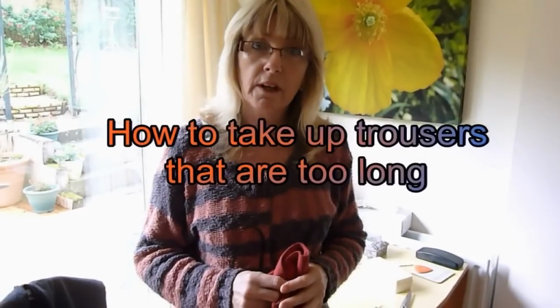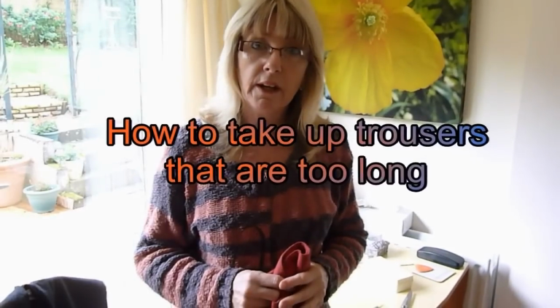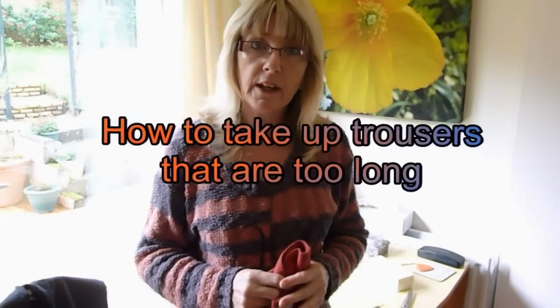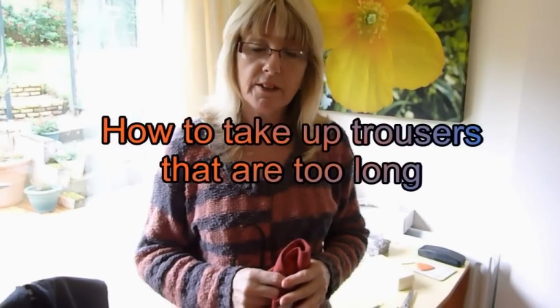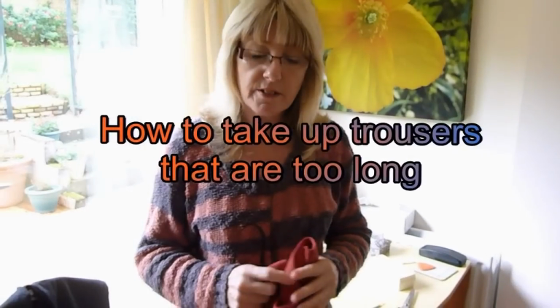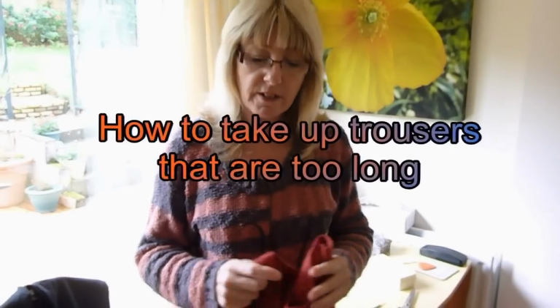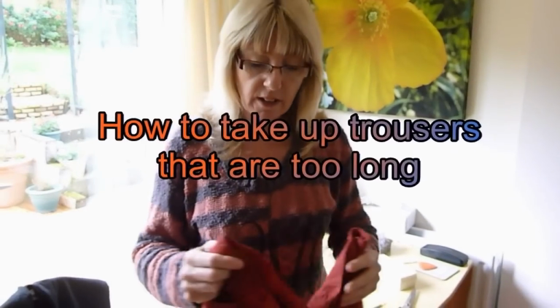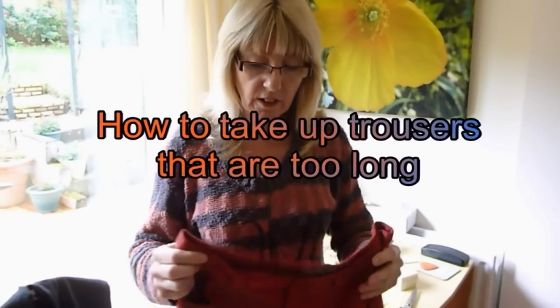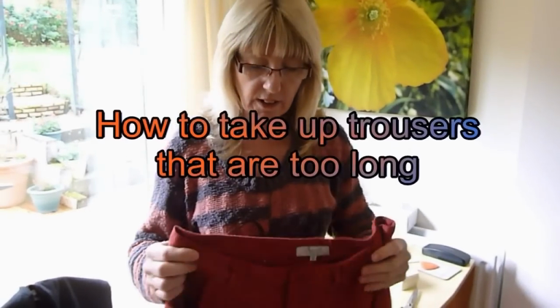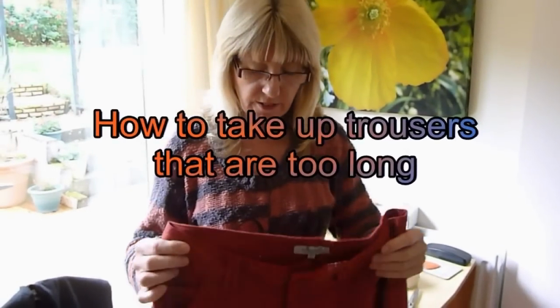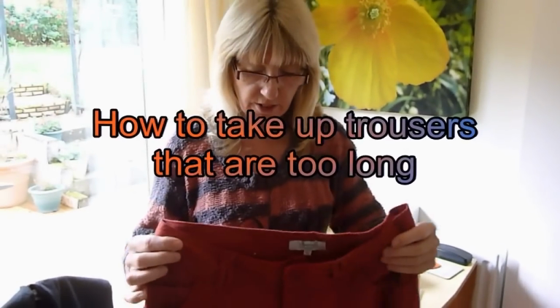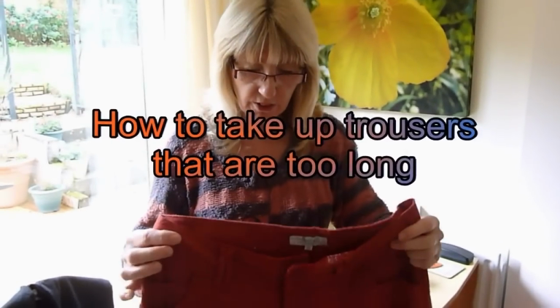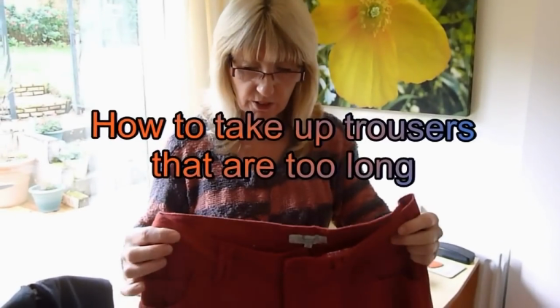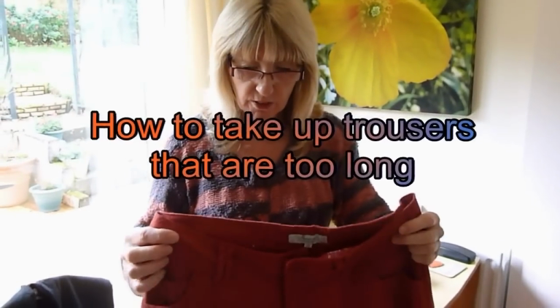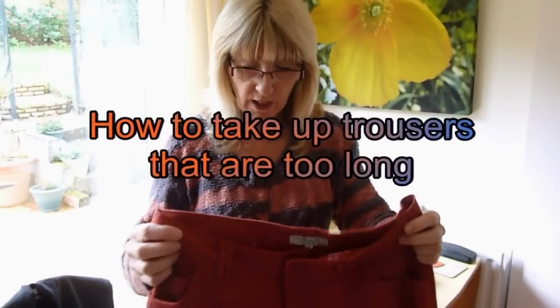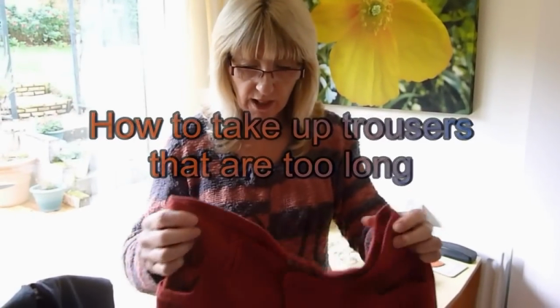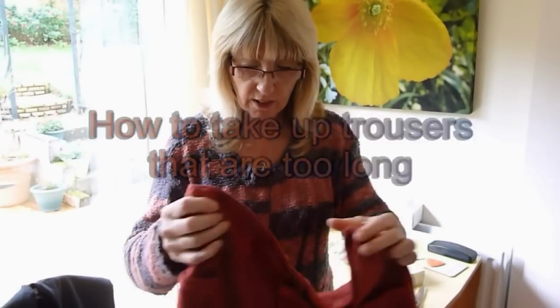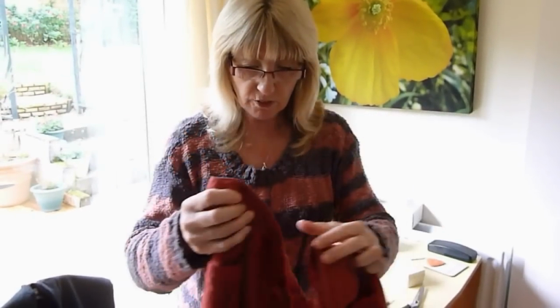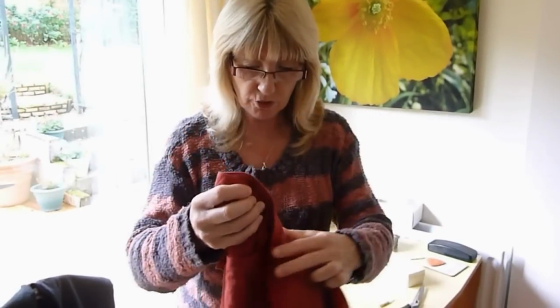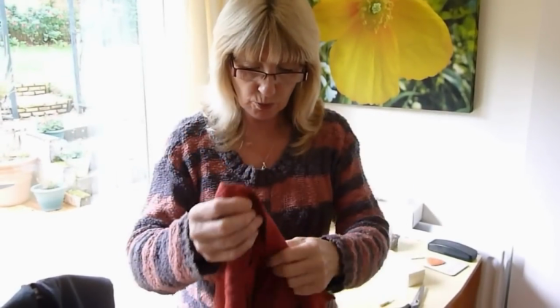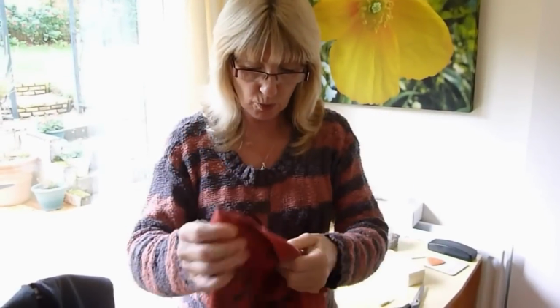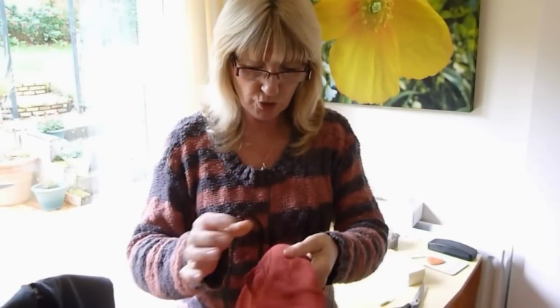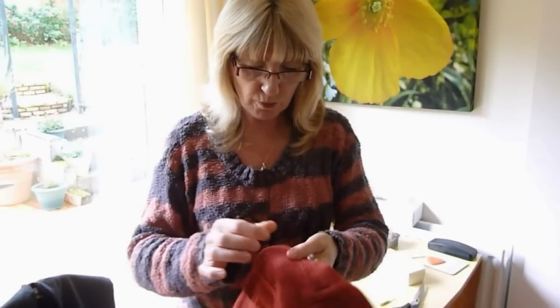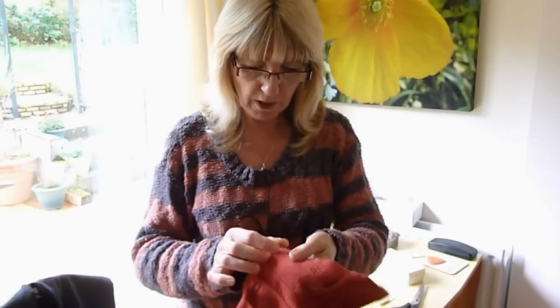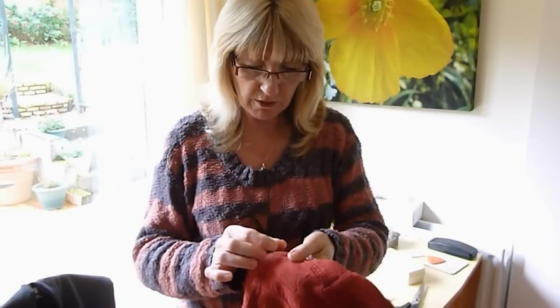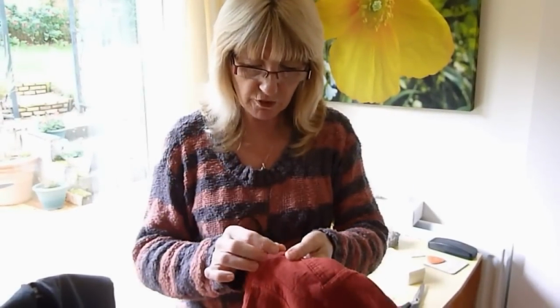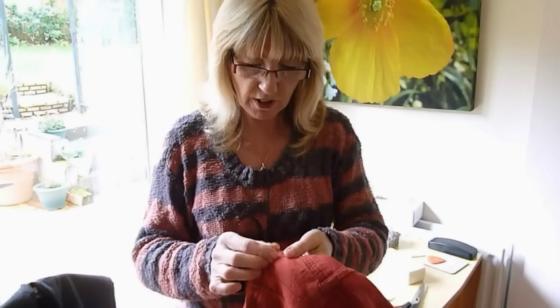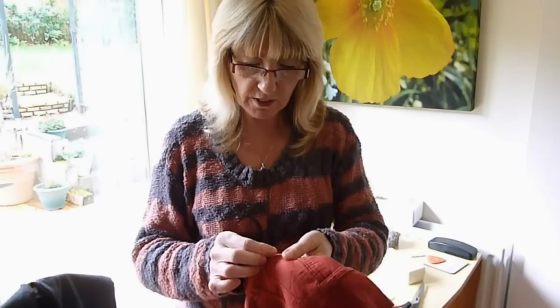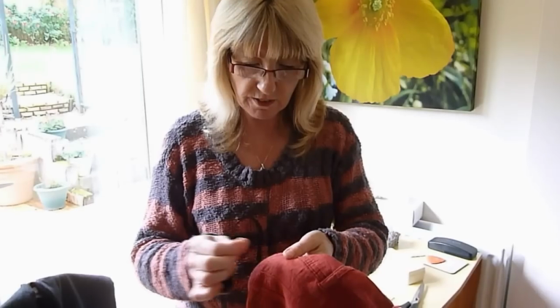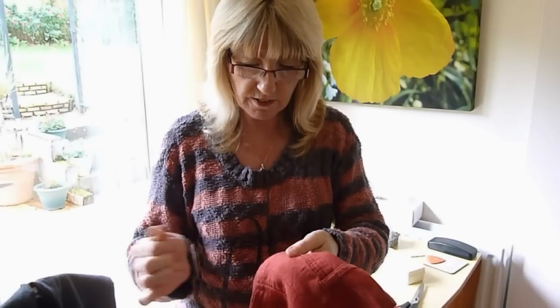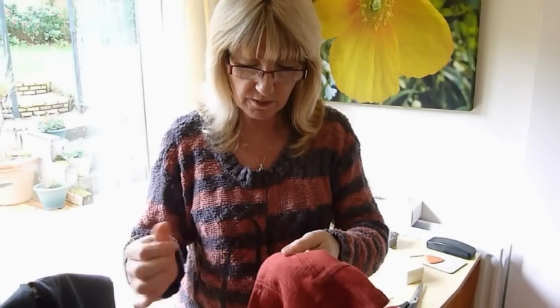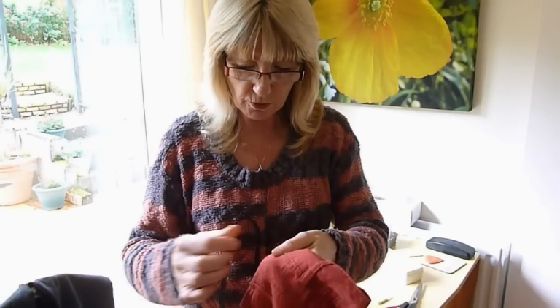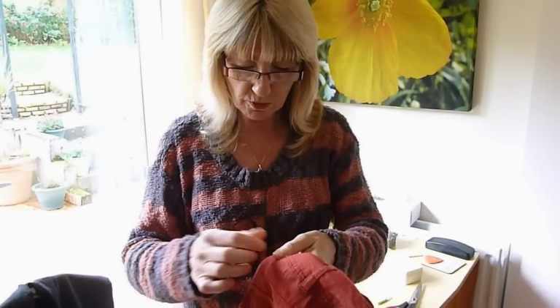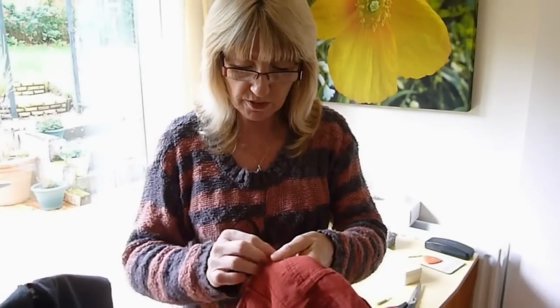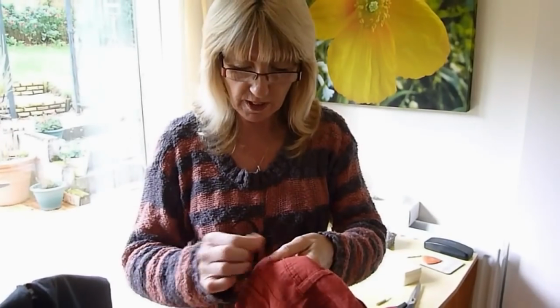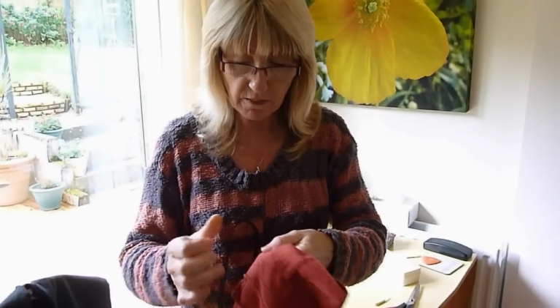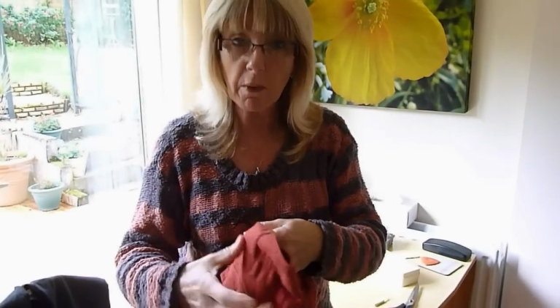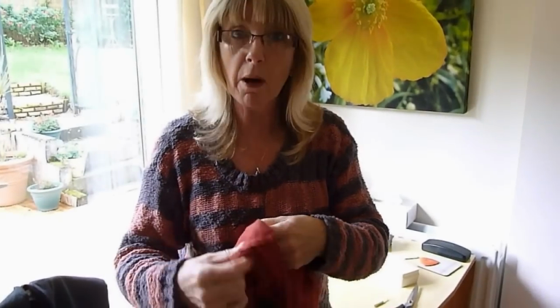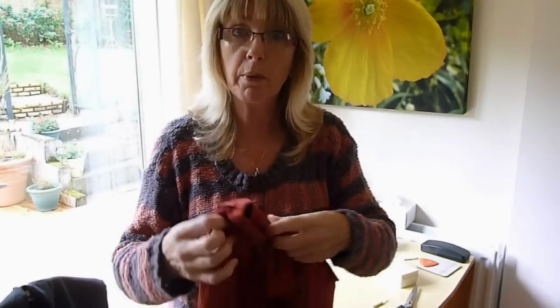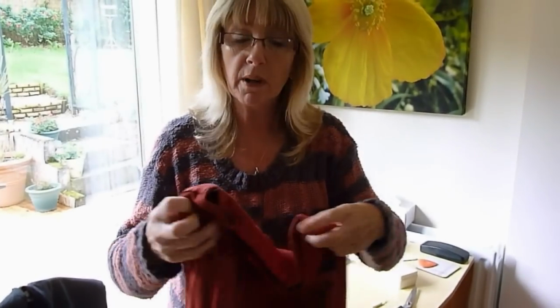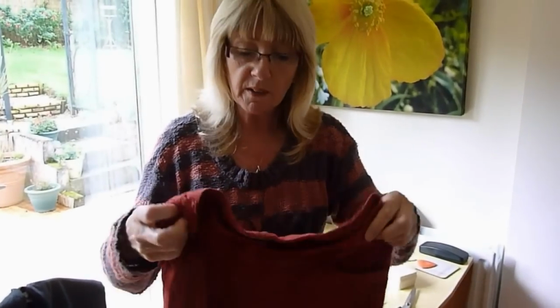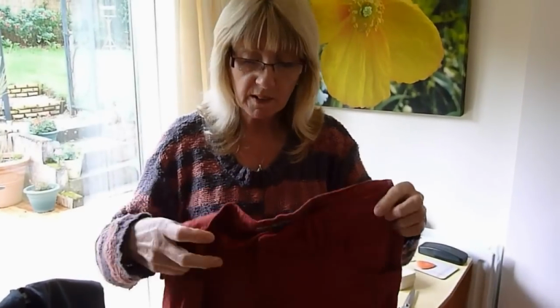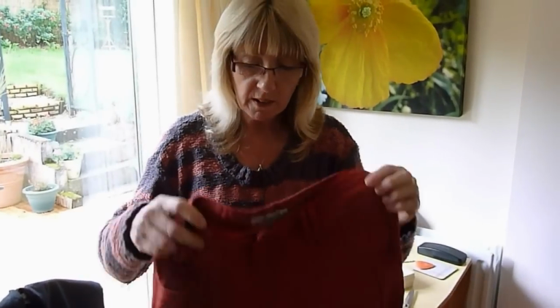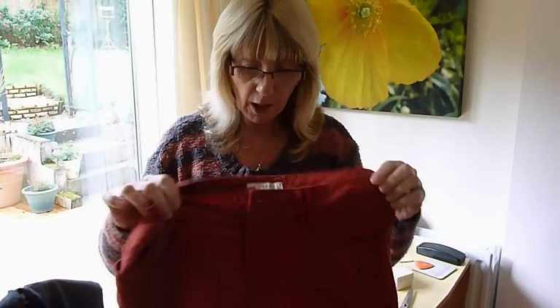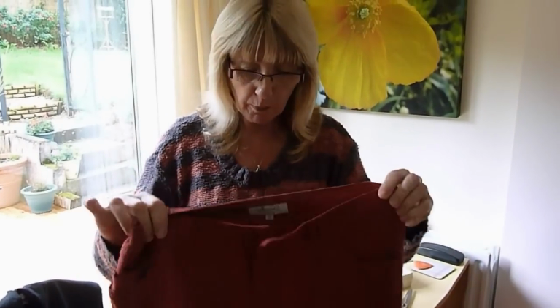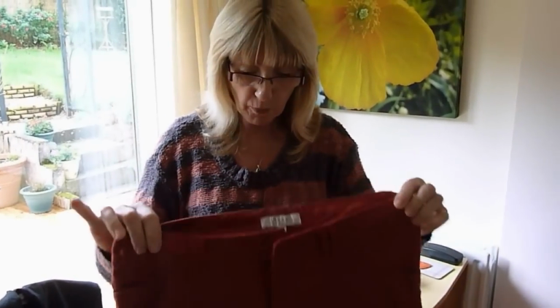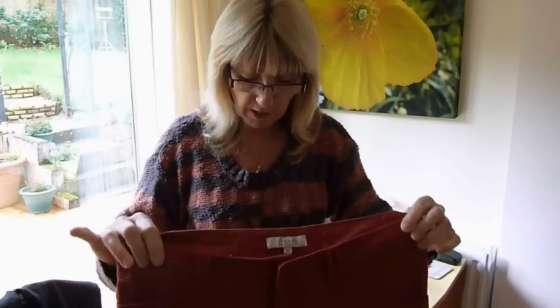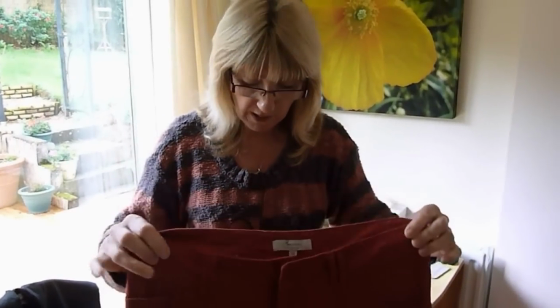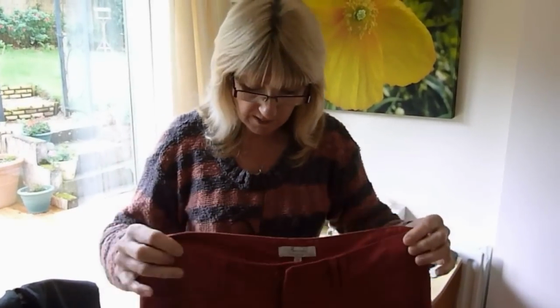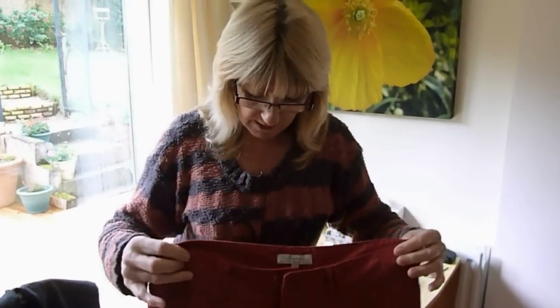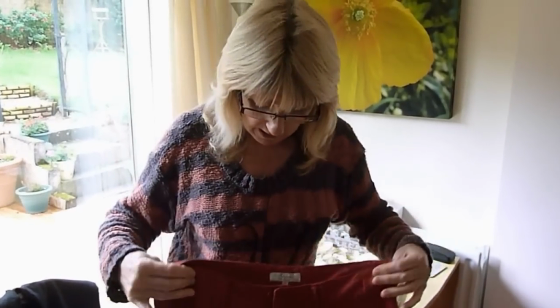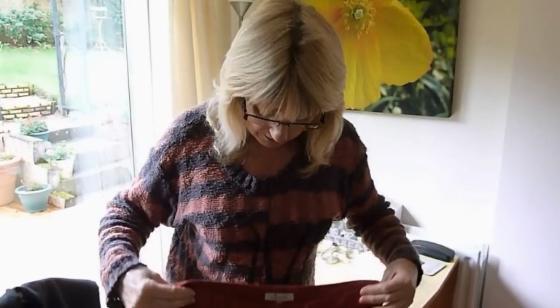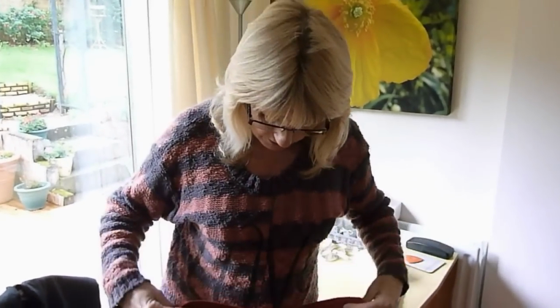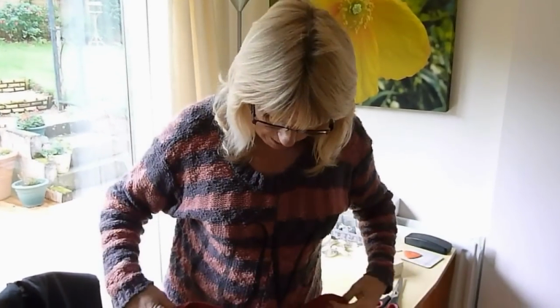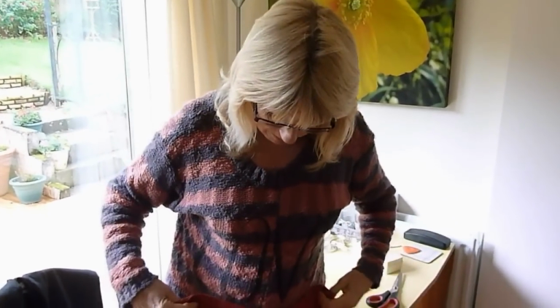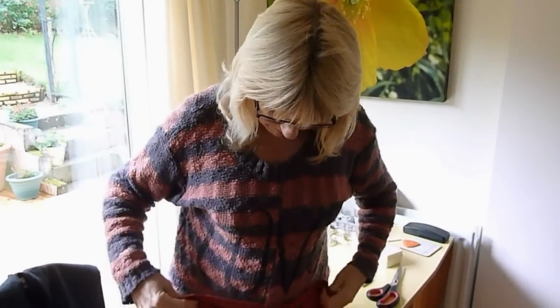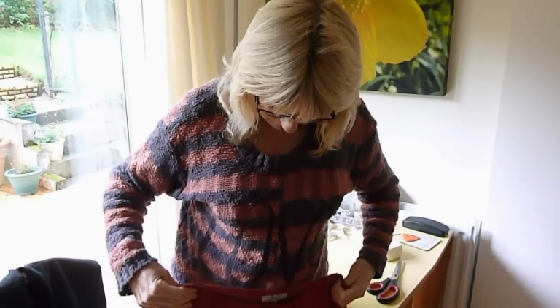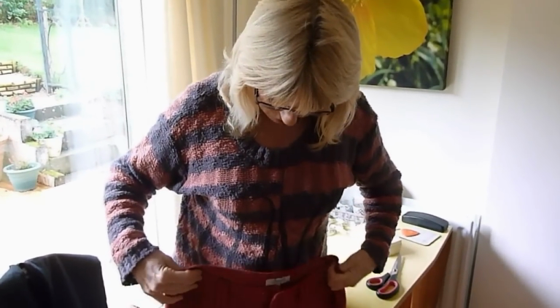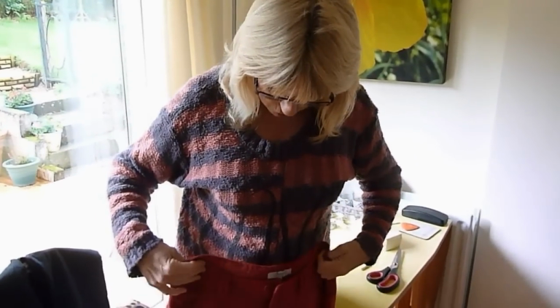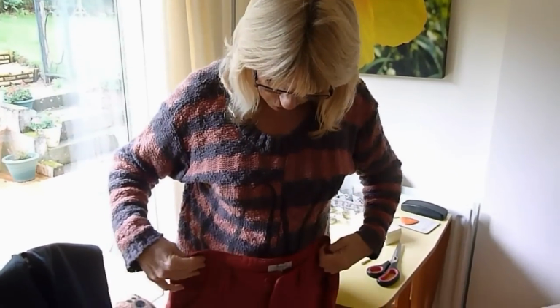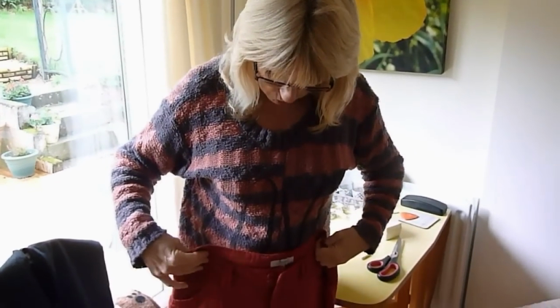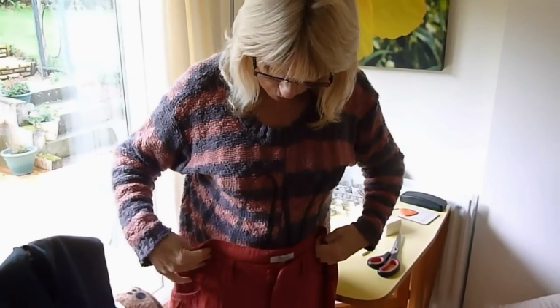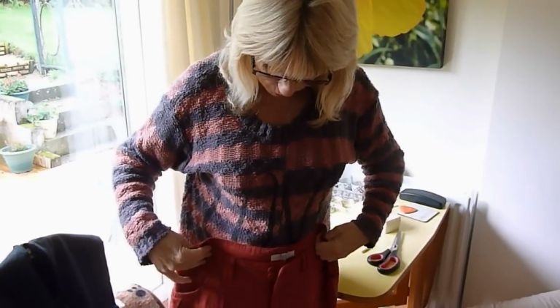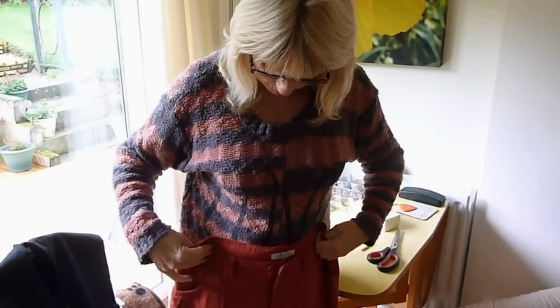Today I'd like to tell you how to order a pair of trousers if you want to take them up. I bought these — they're lovely but they're far too long.